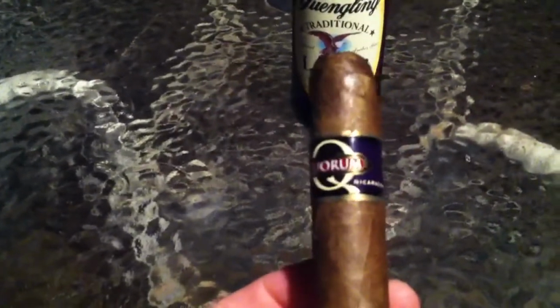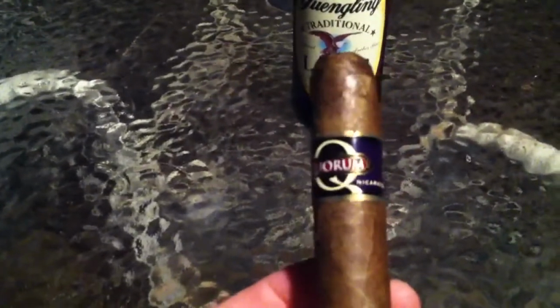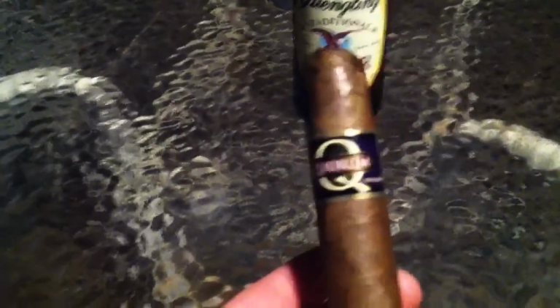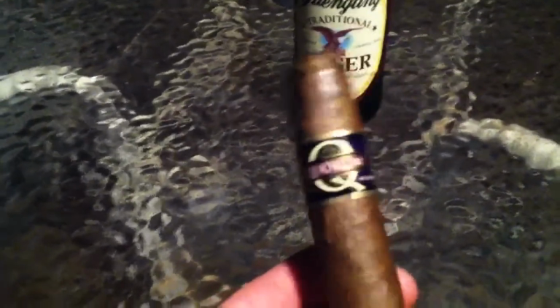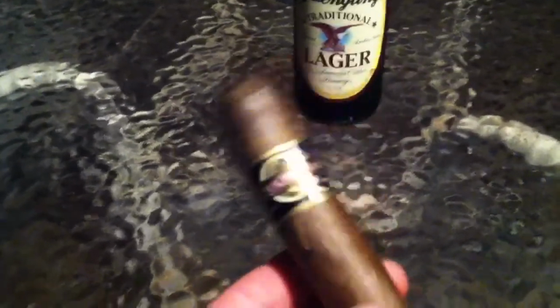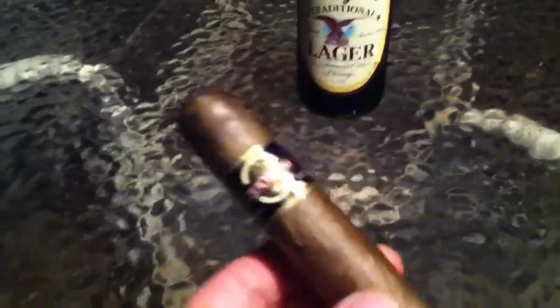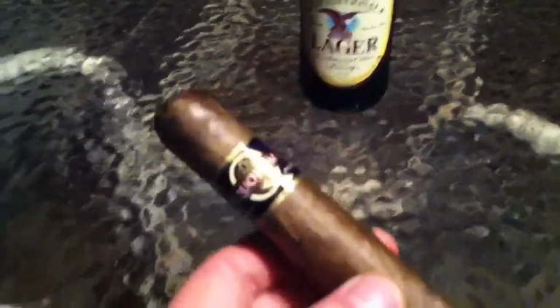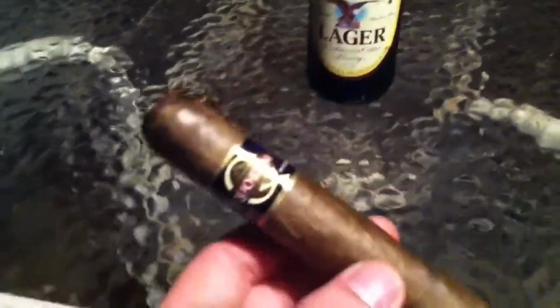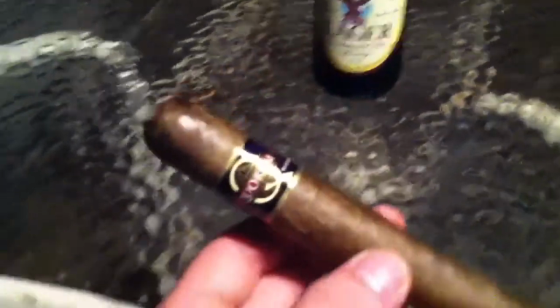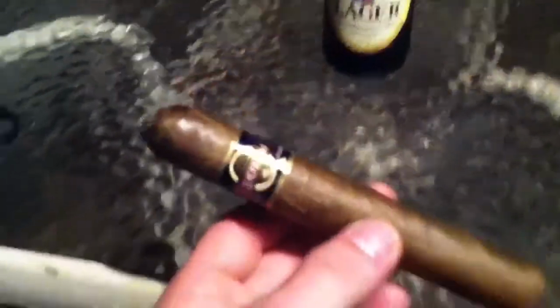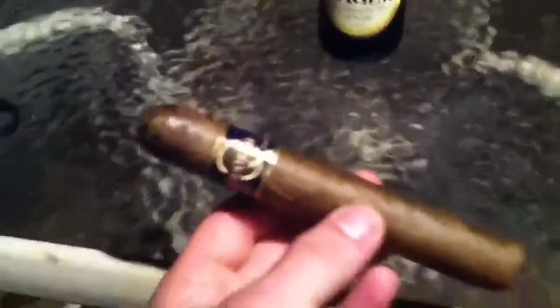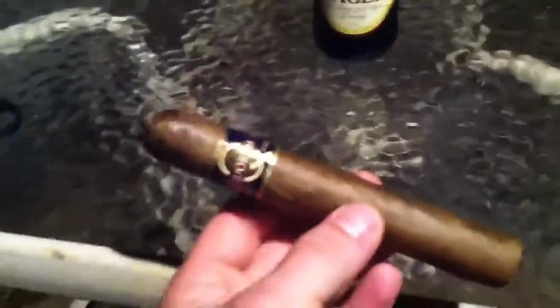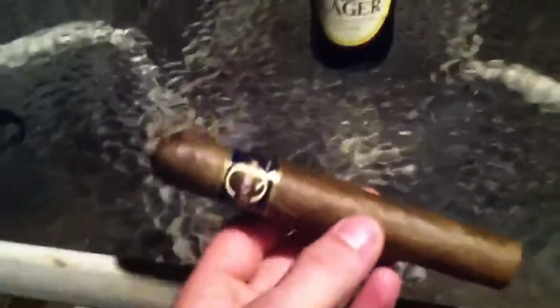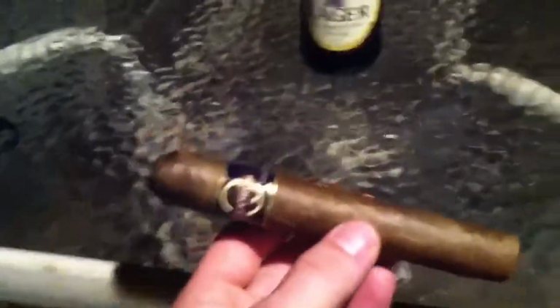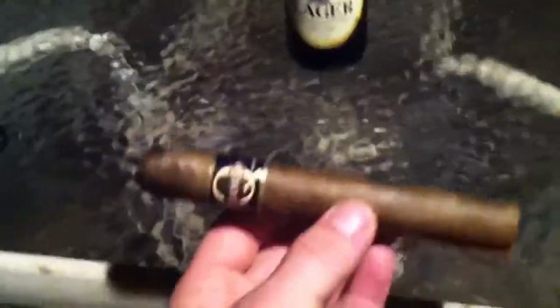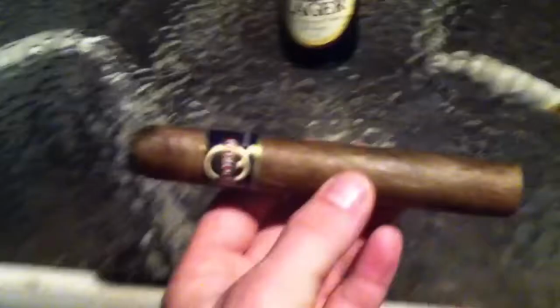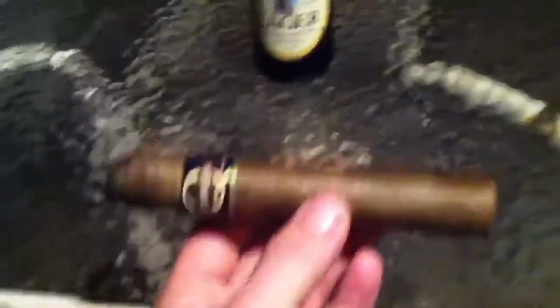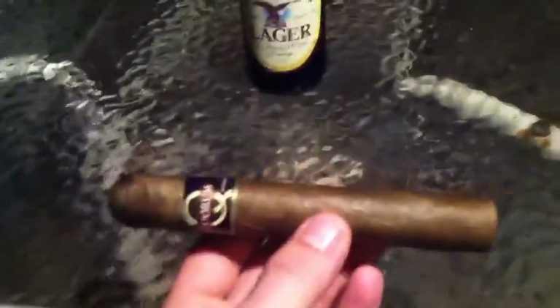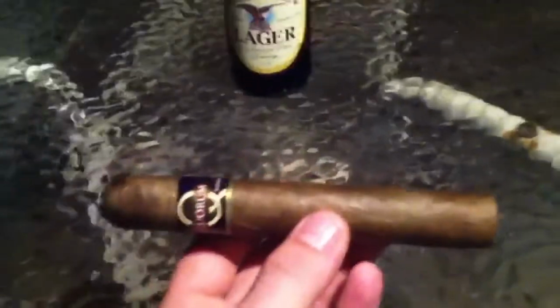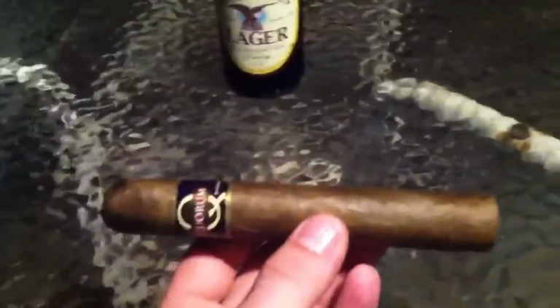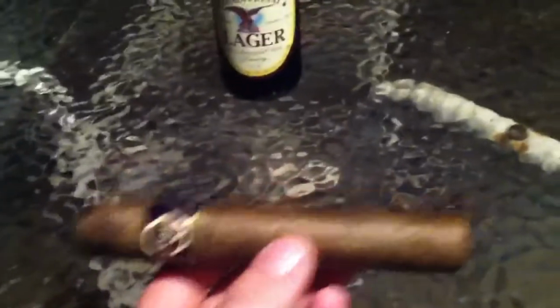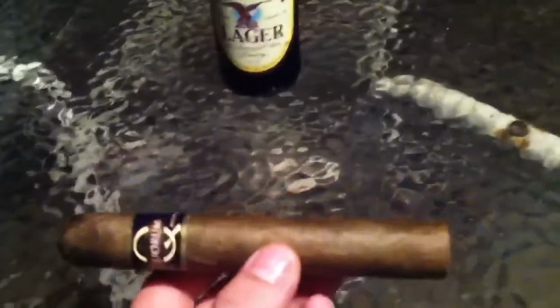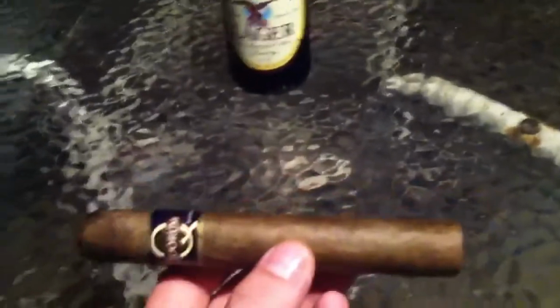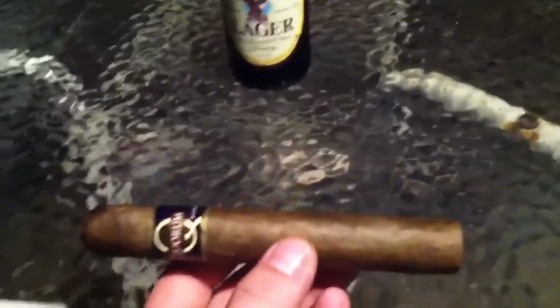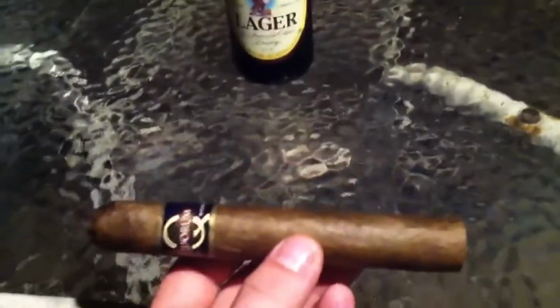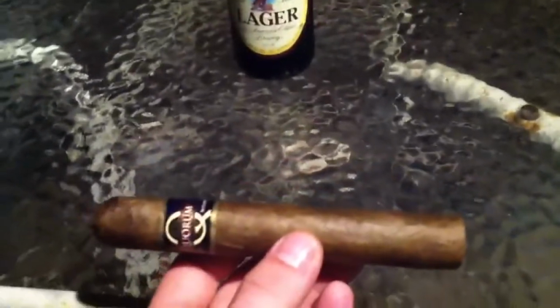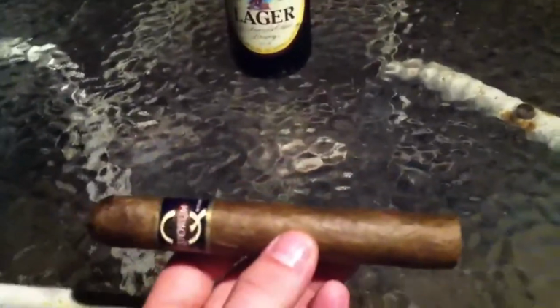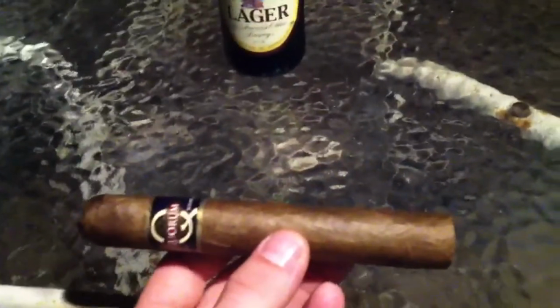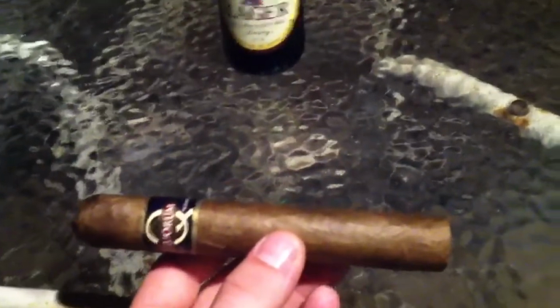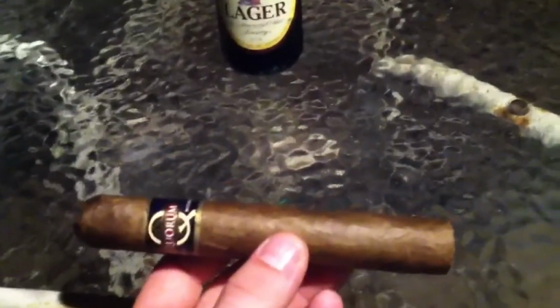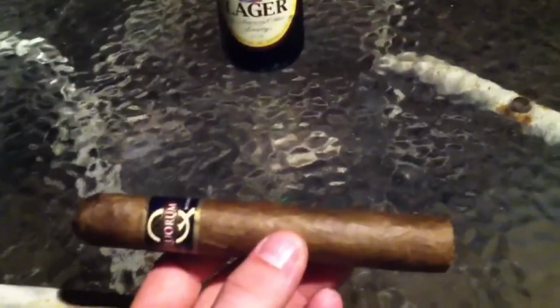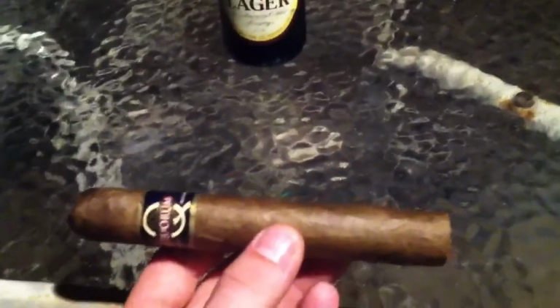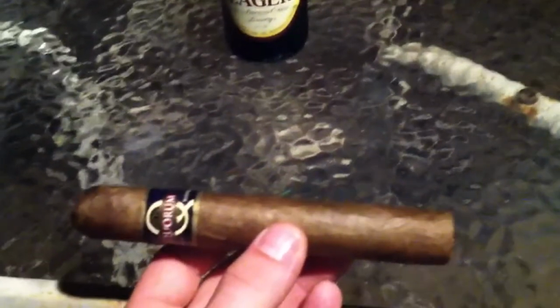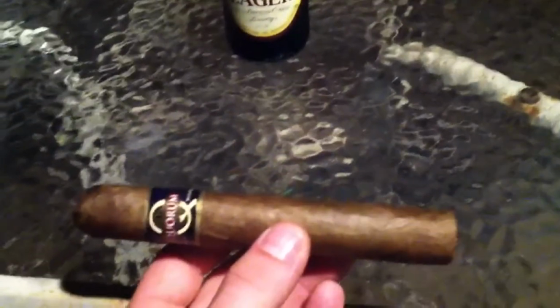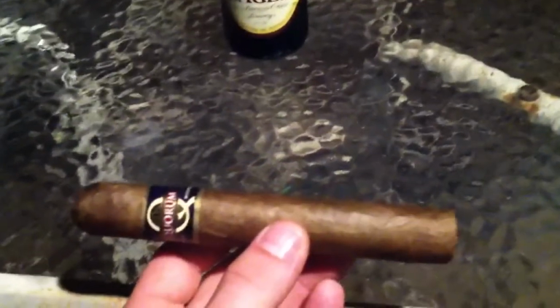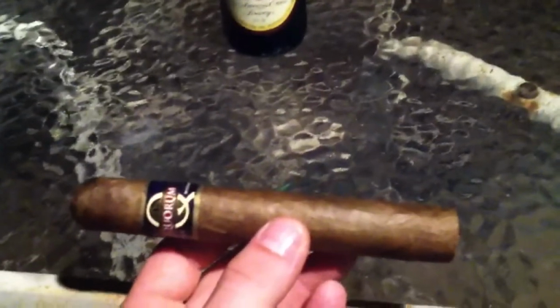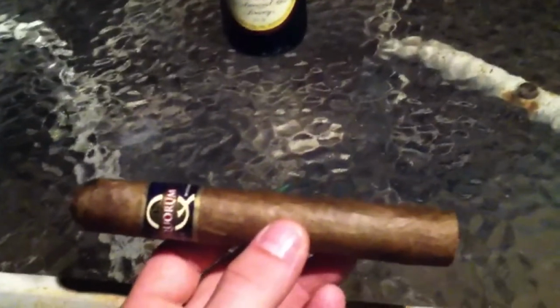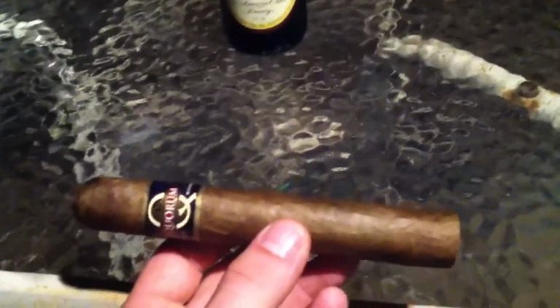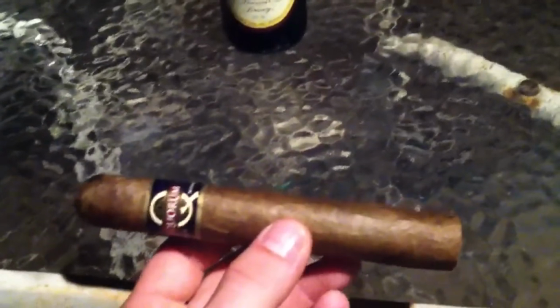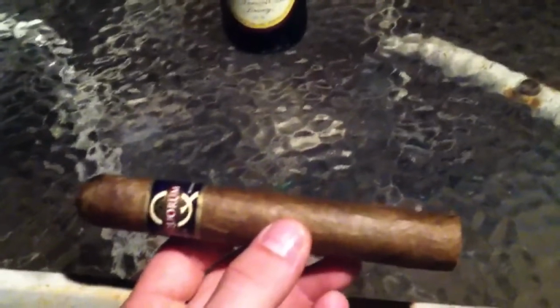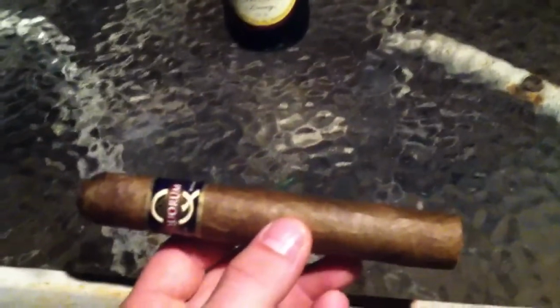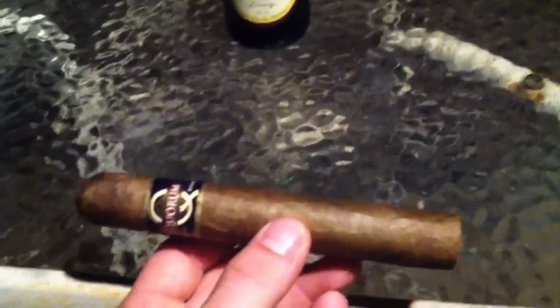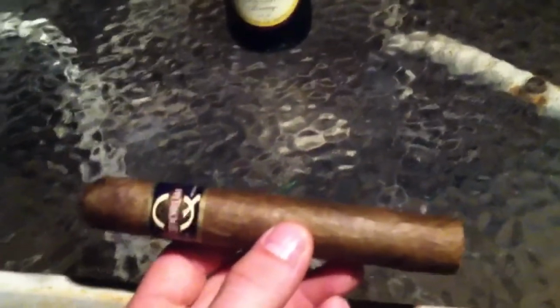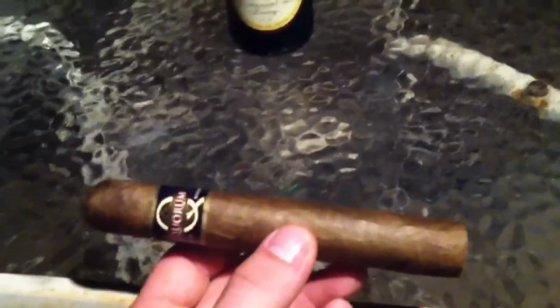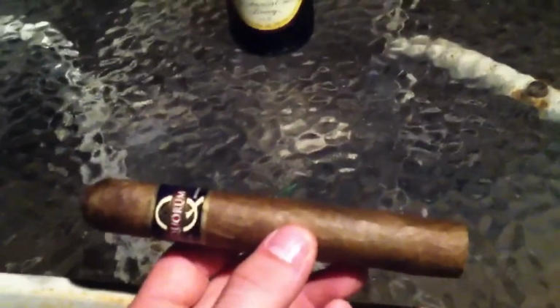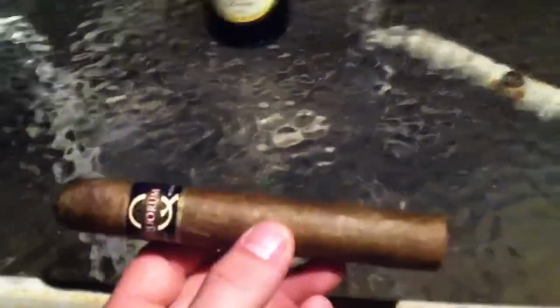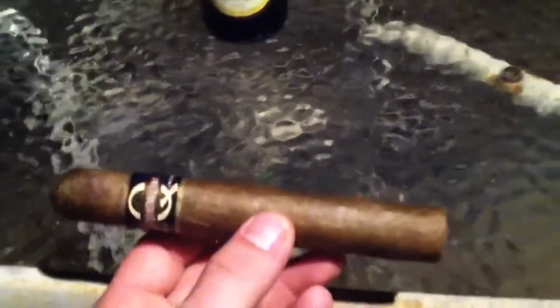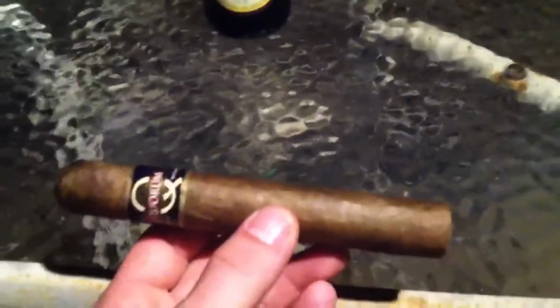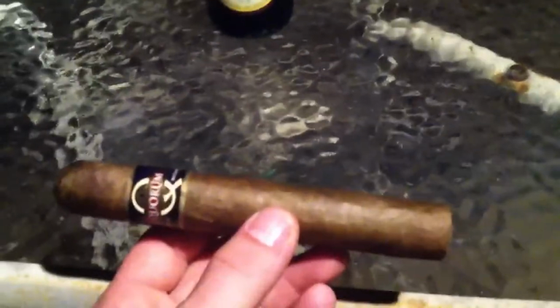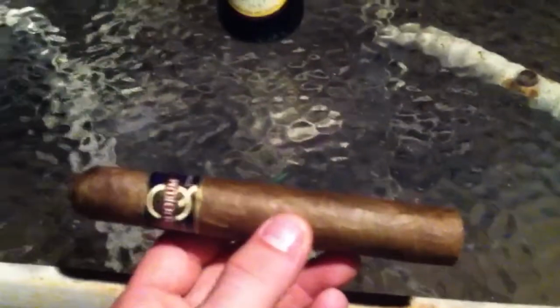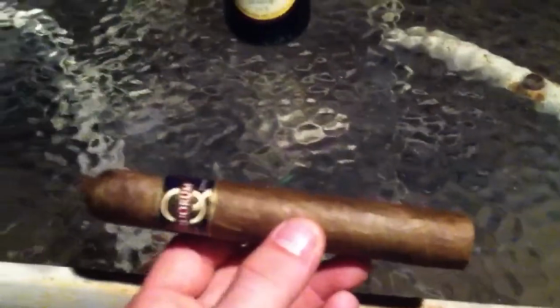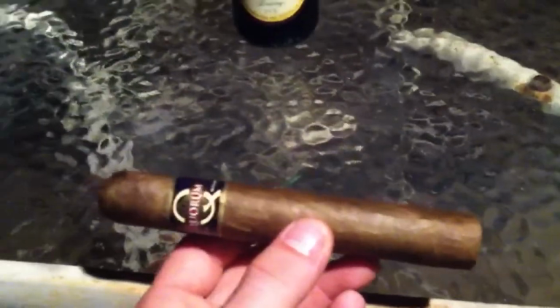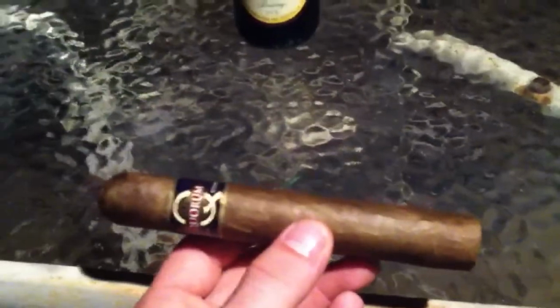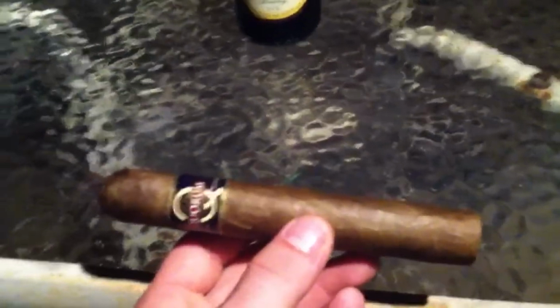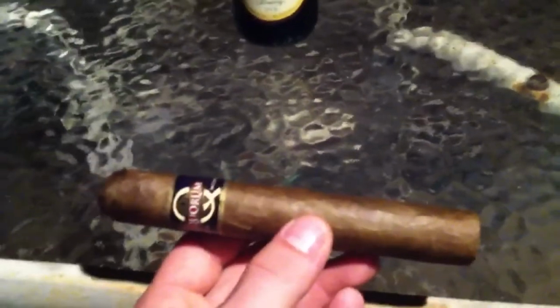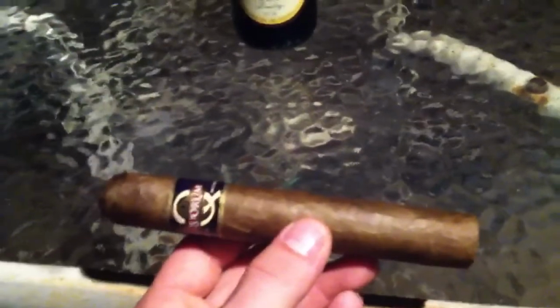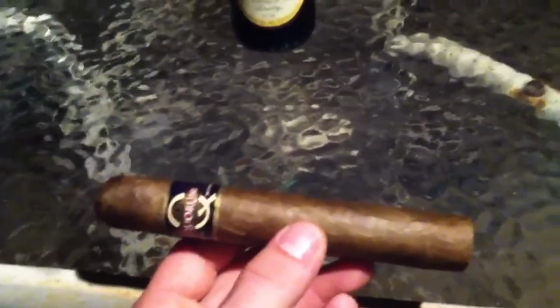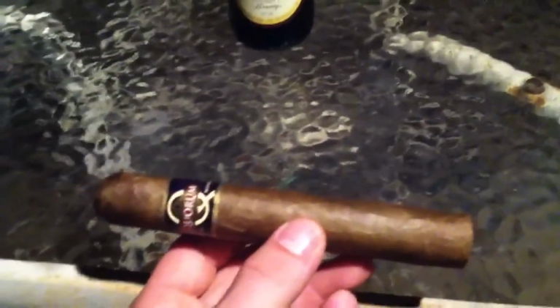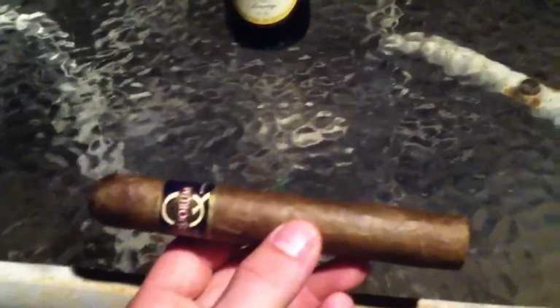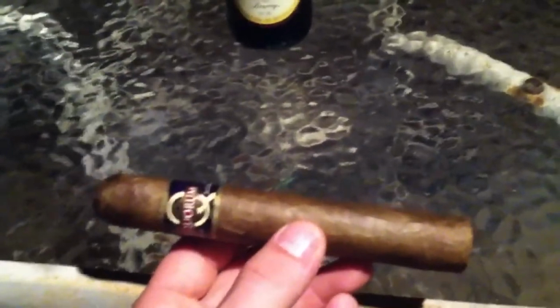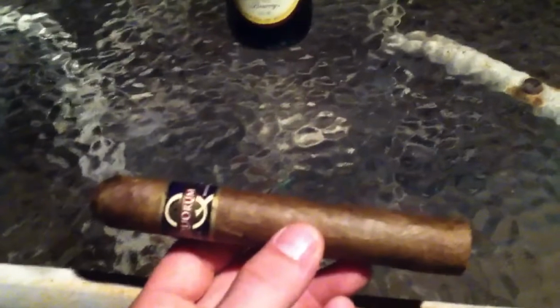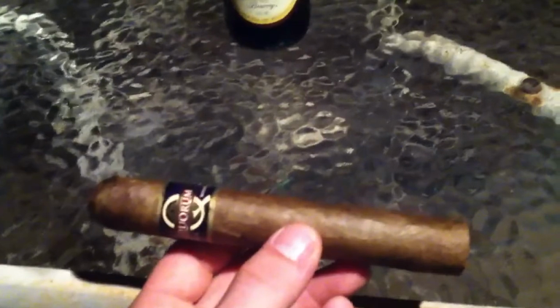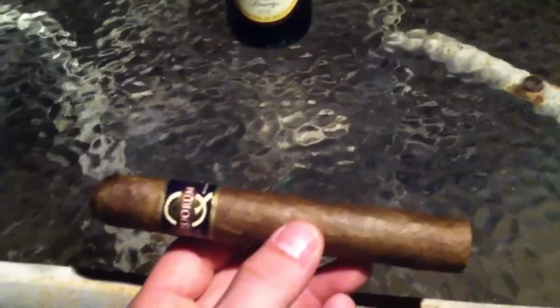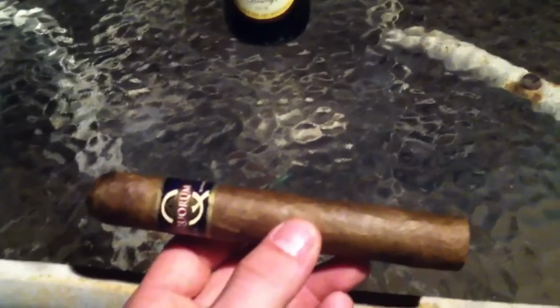Smoked one of these guys — was it Friday, Saturday? I don't know. Smoked the Churchill with a Connecticut wrapper on it. I didn't really like it. It's kind of plain.